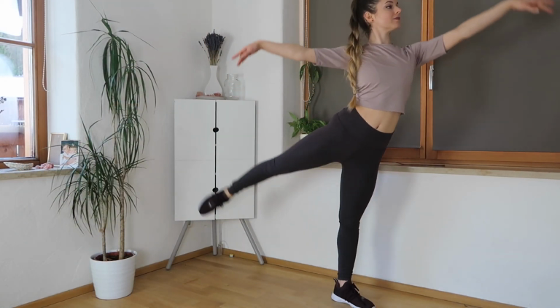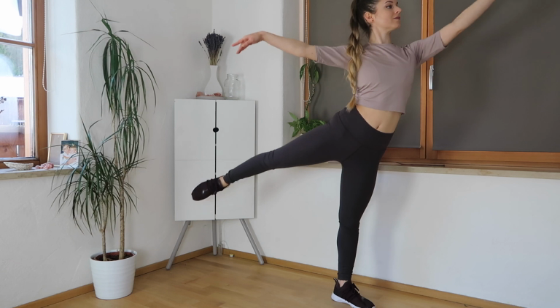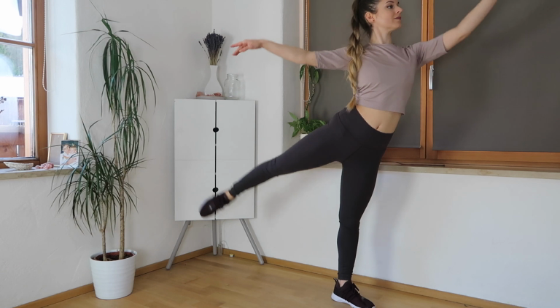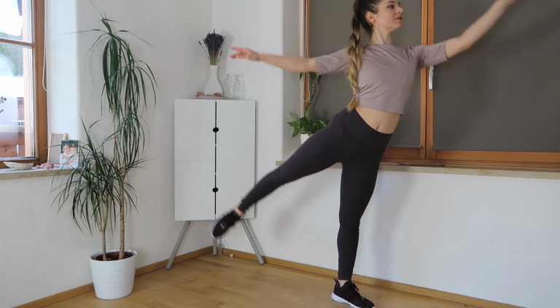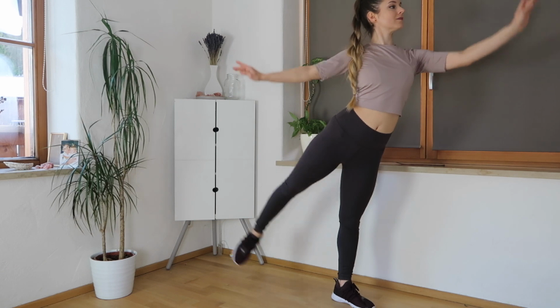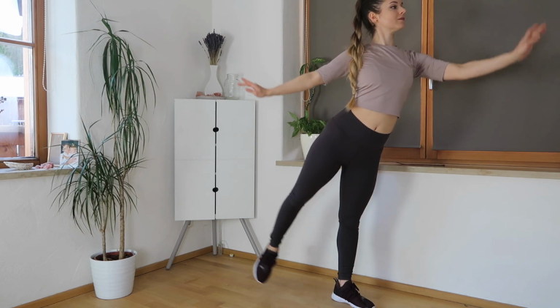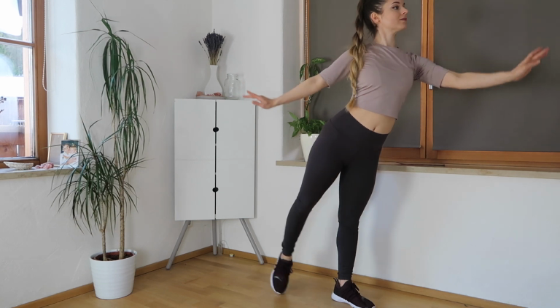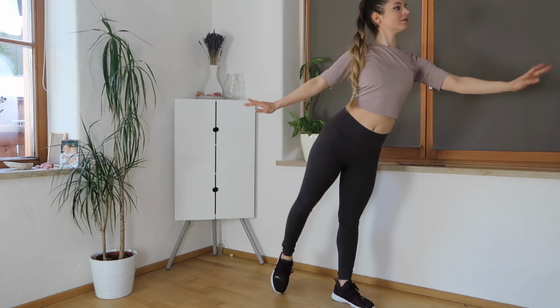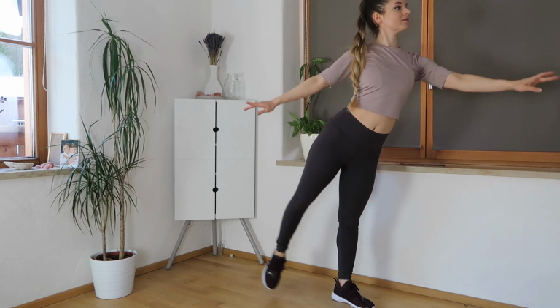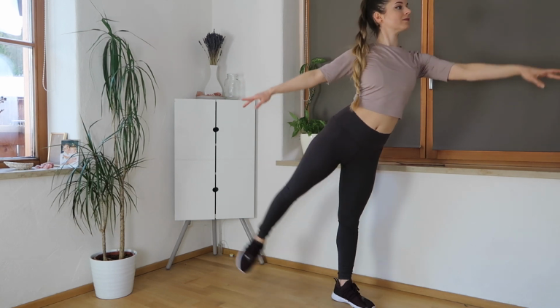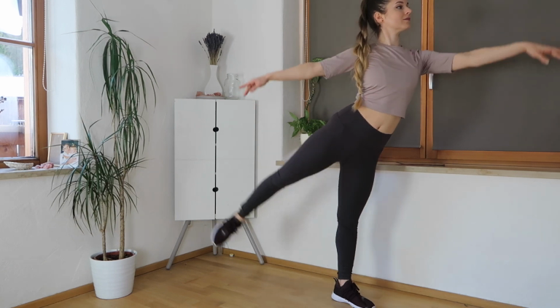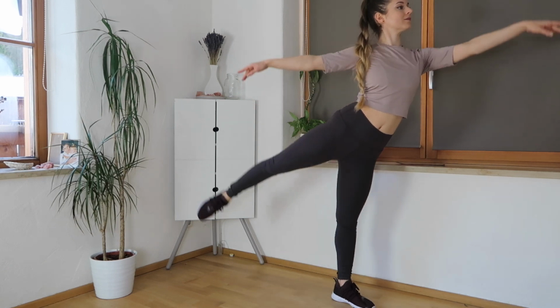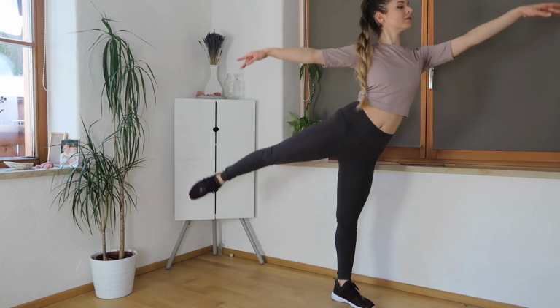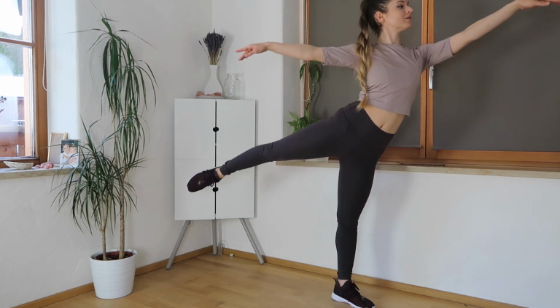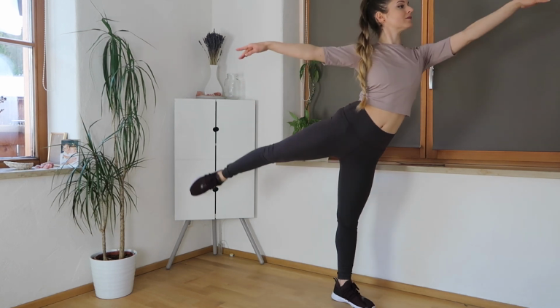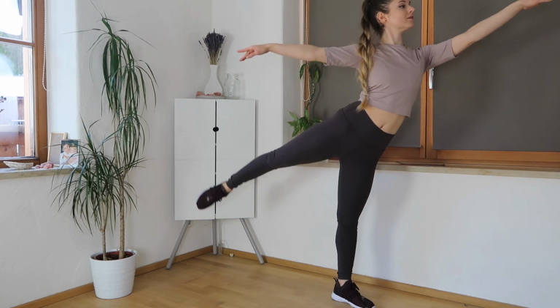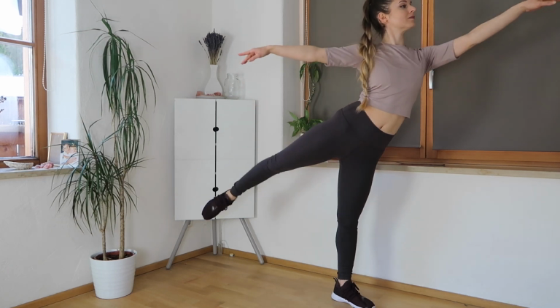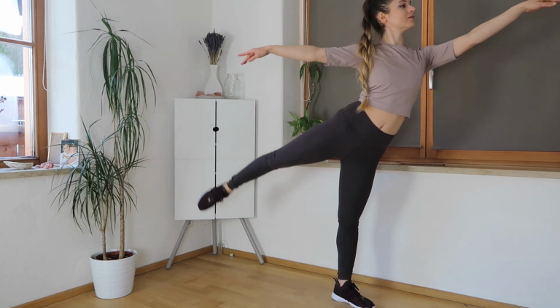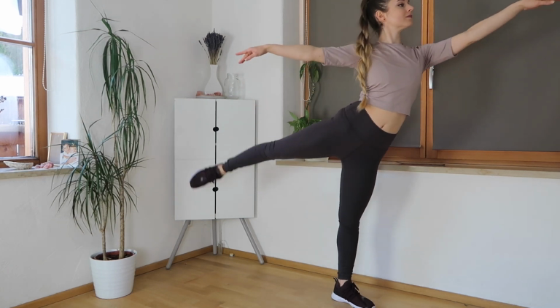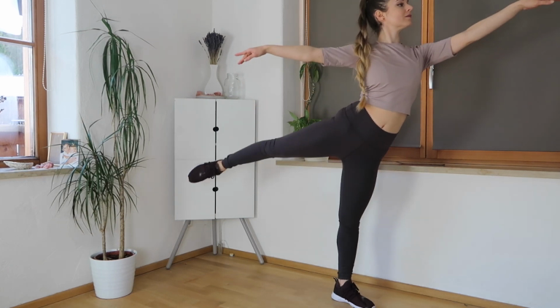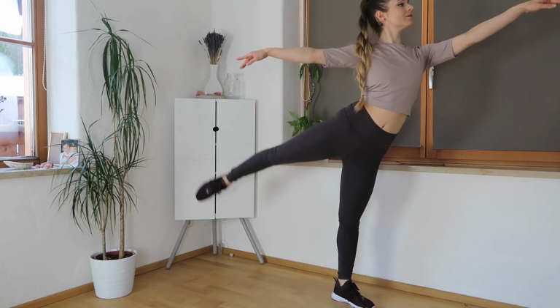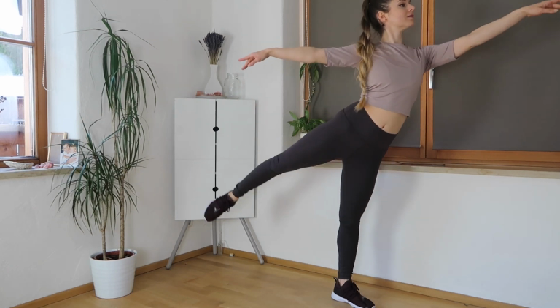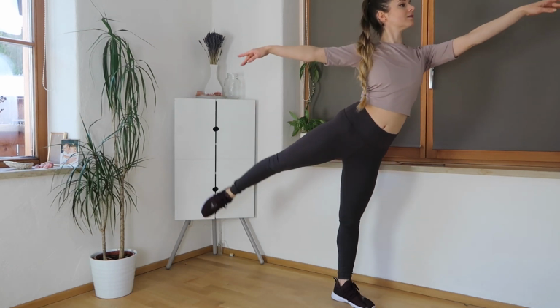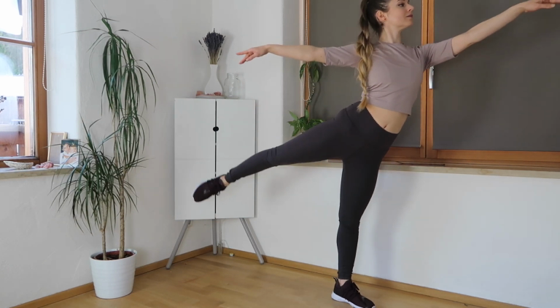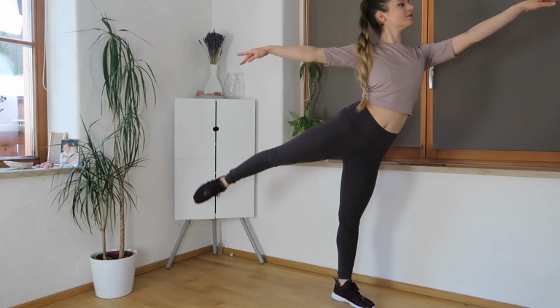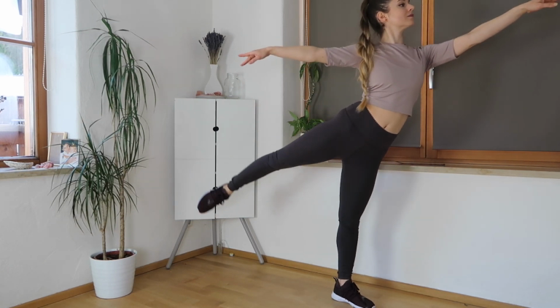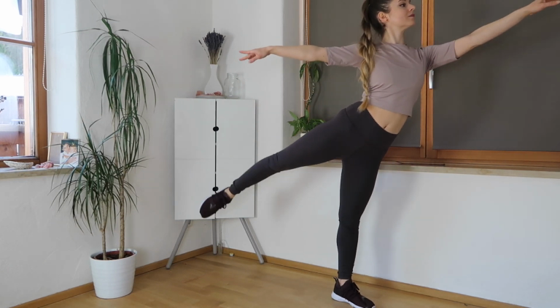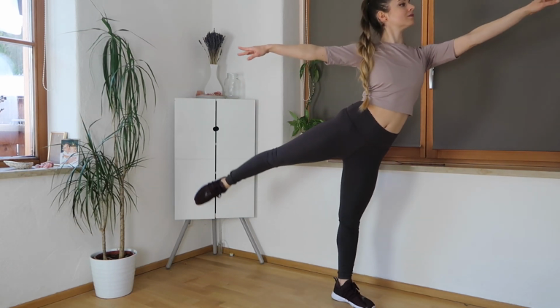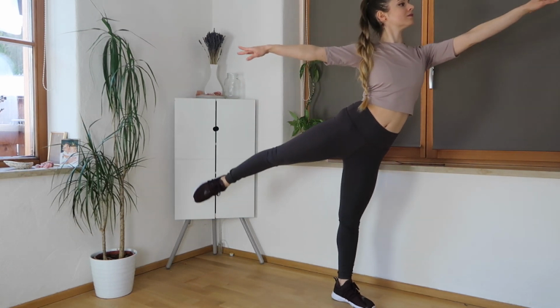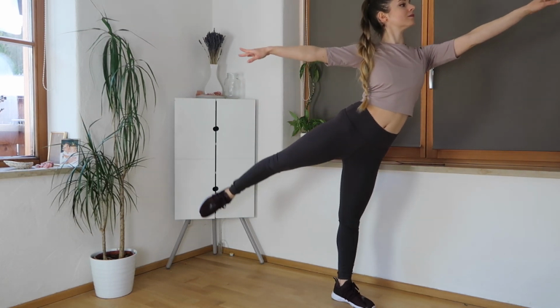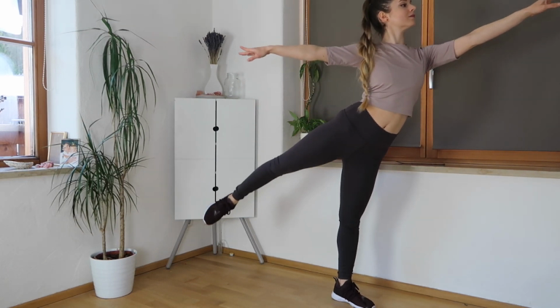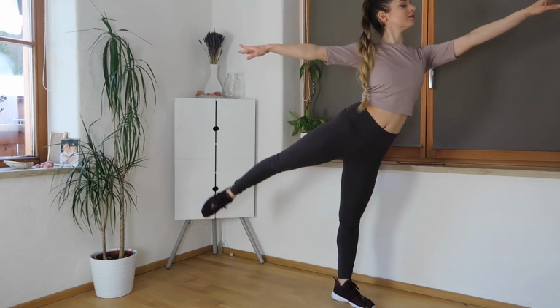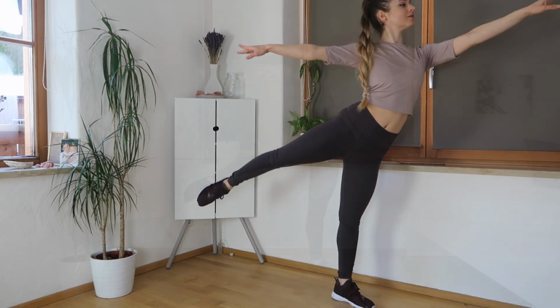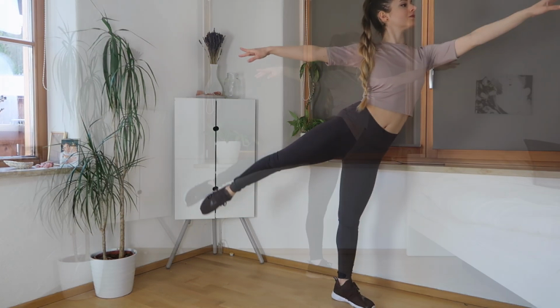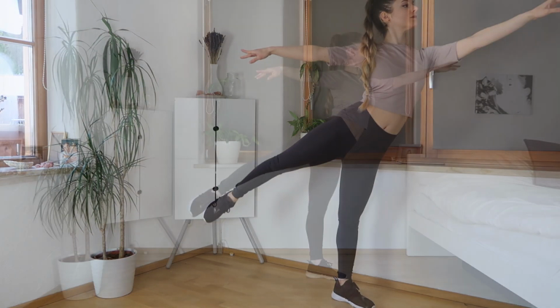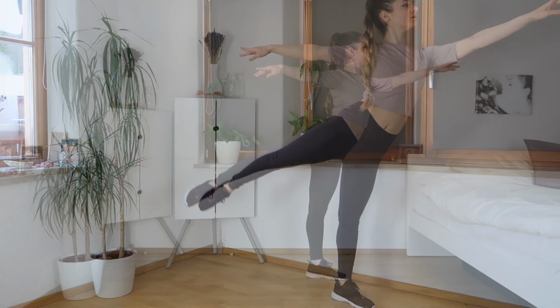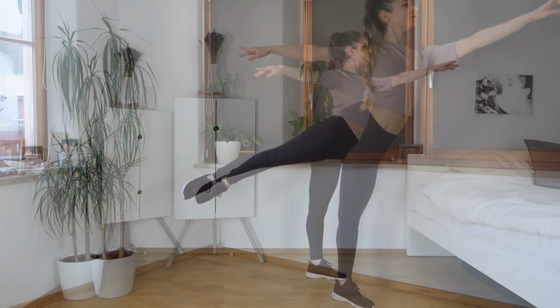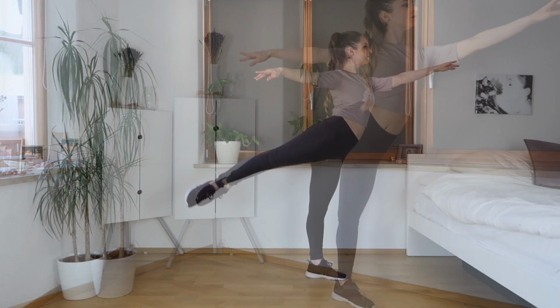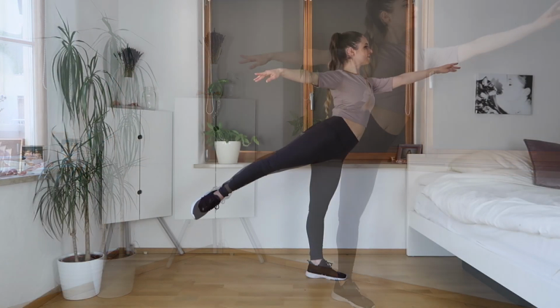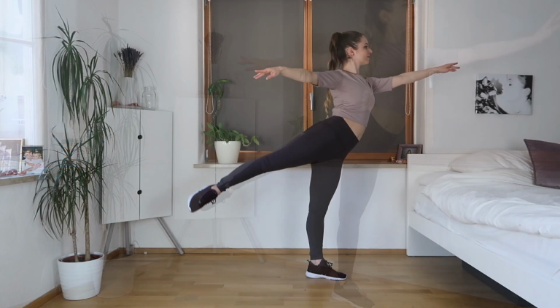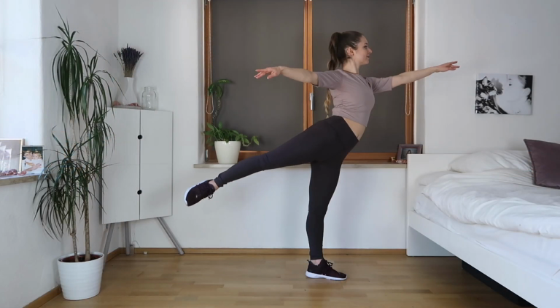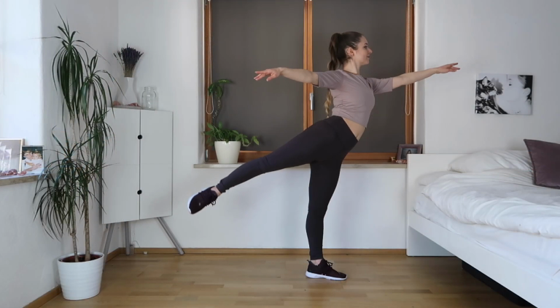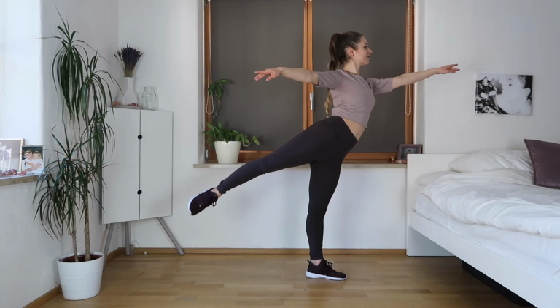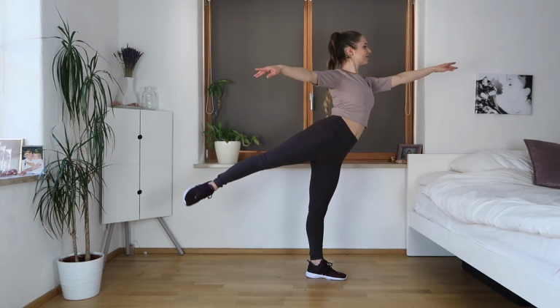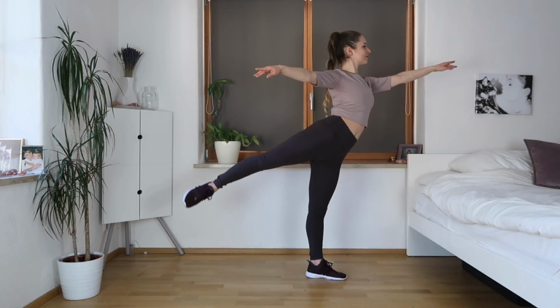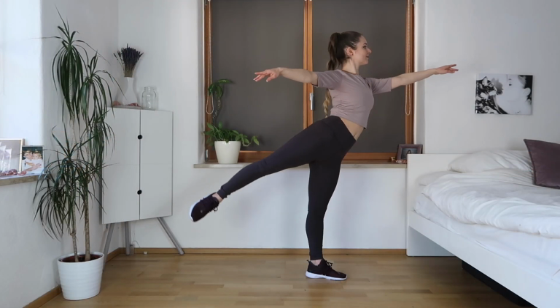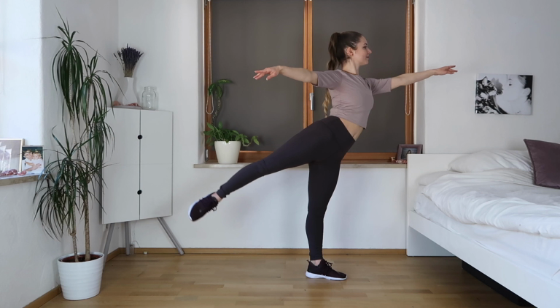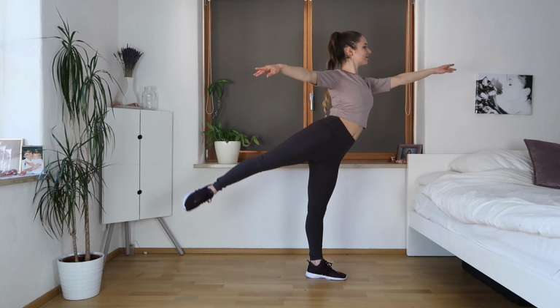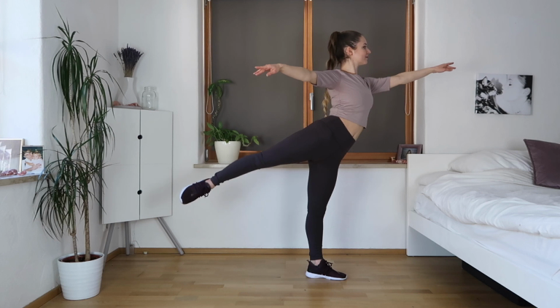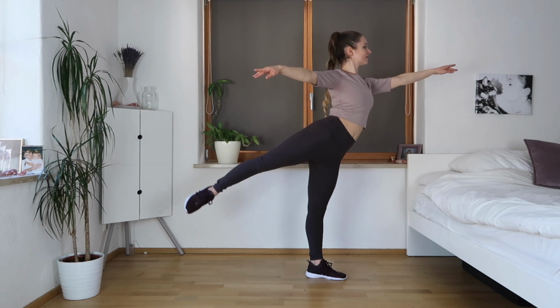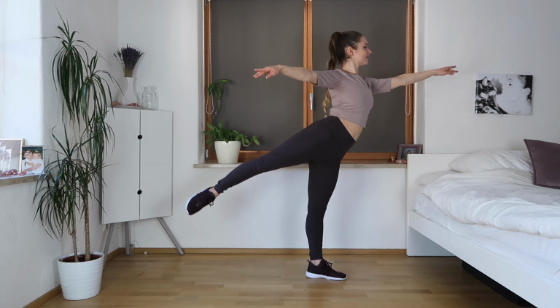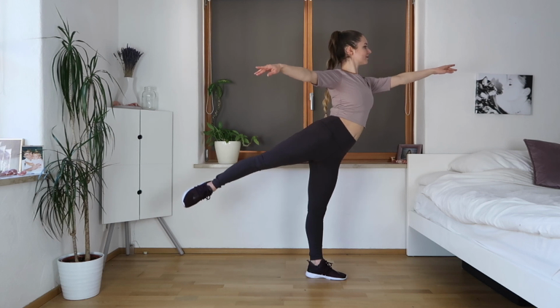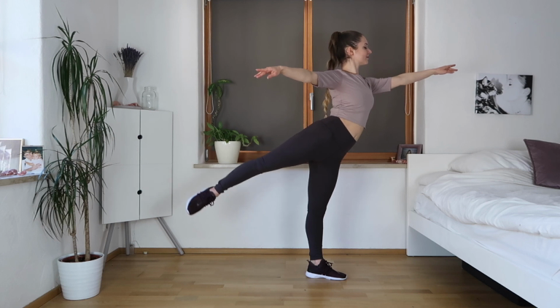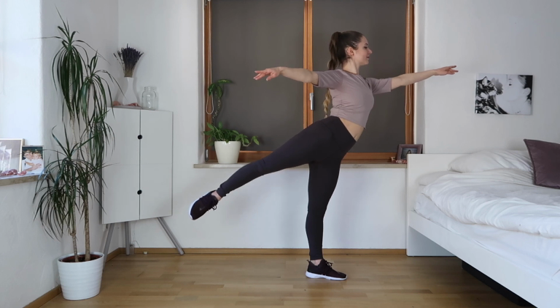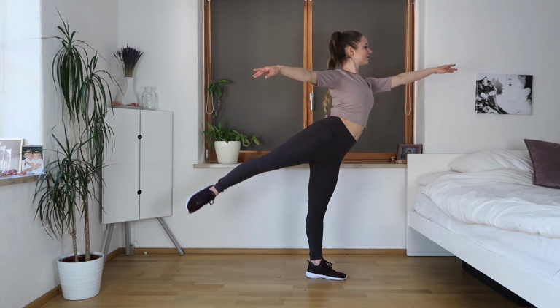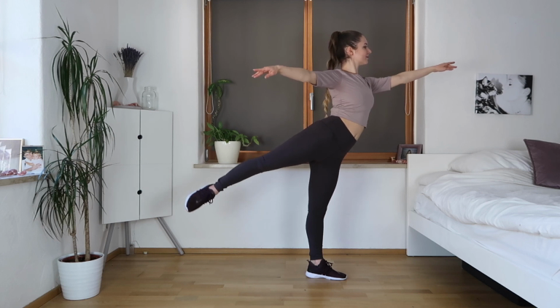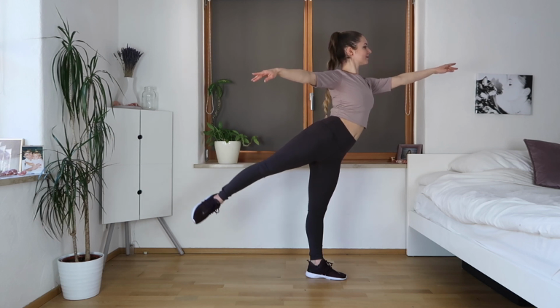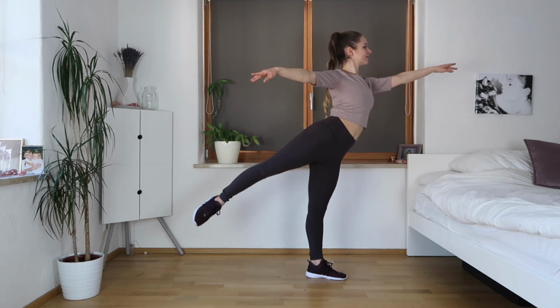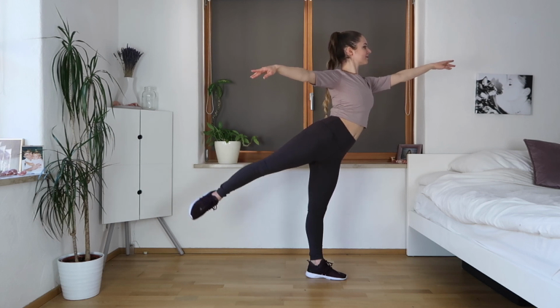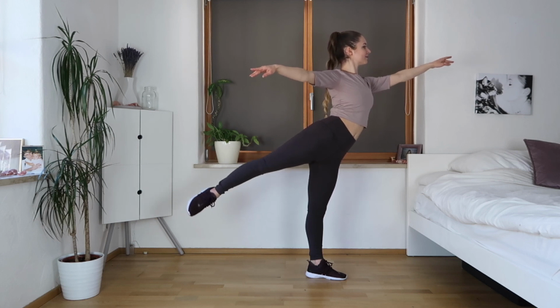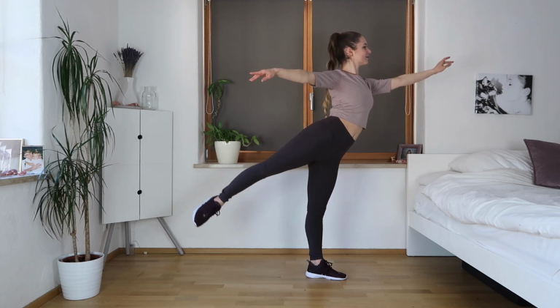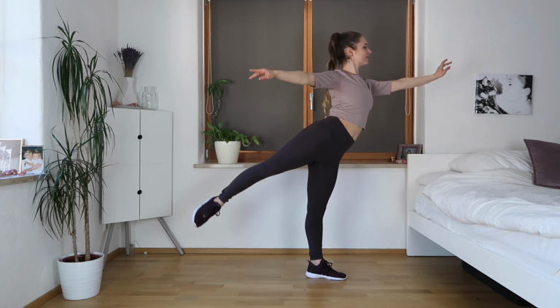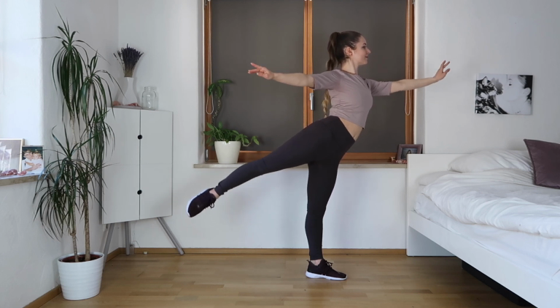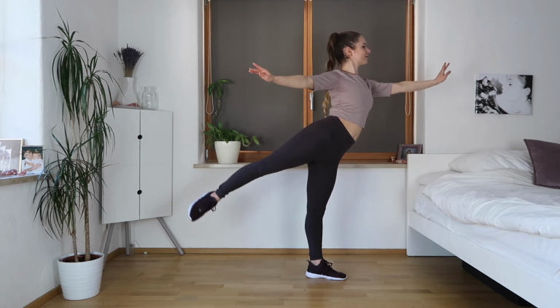Now we're going to hold it up and pulse it out — pulse it up. This might be hard to balance, but just try your best.